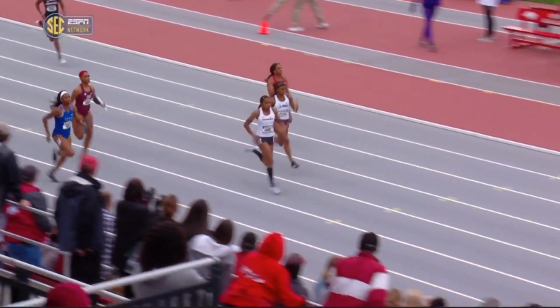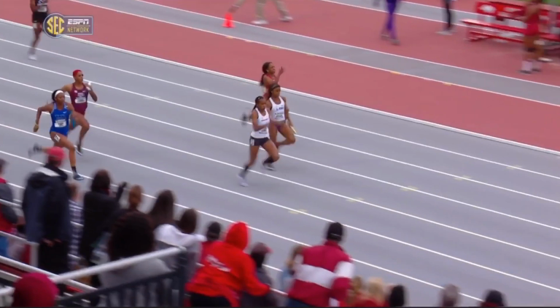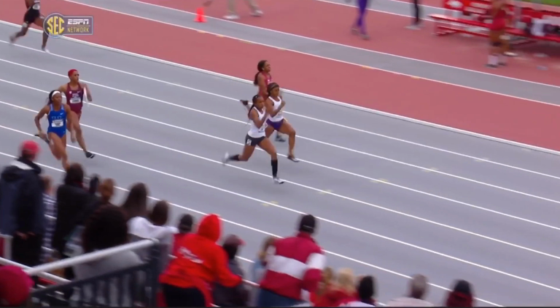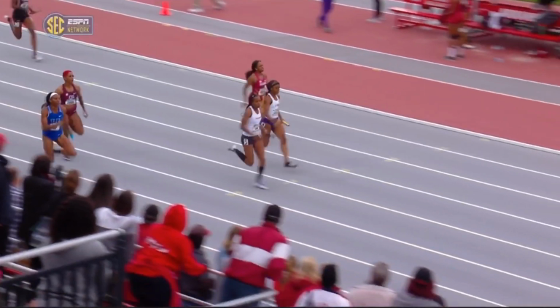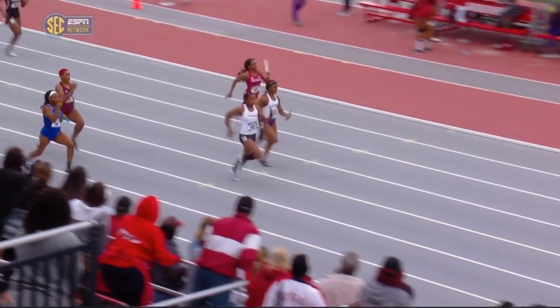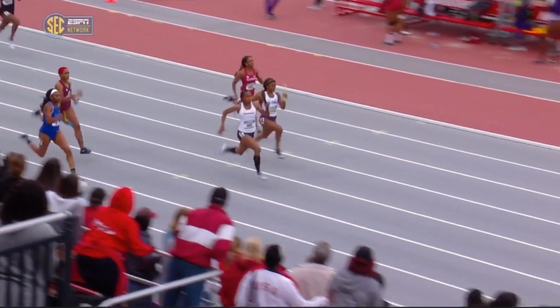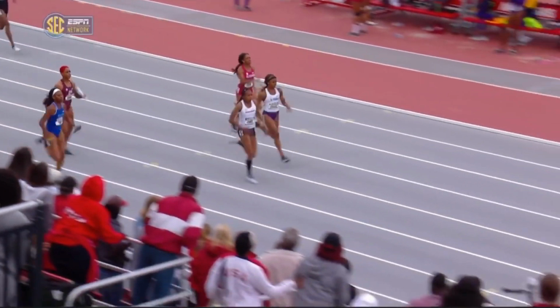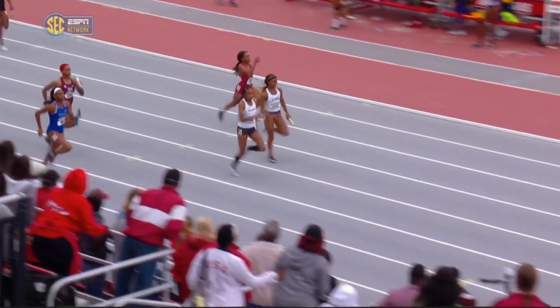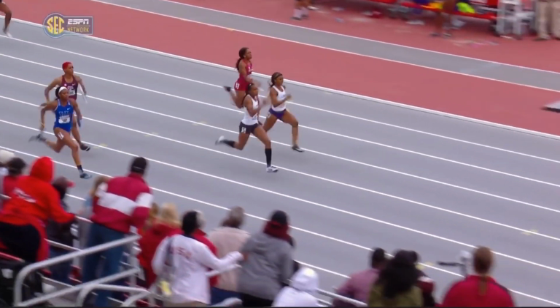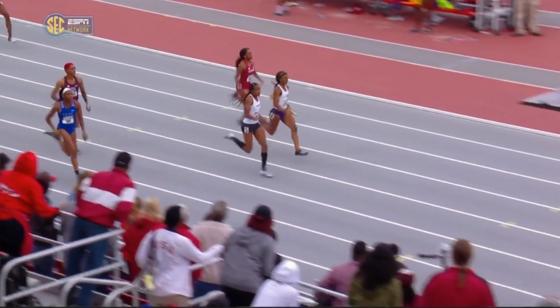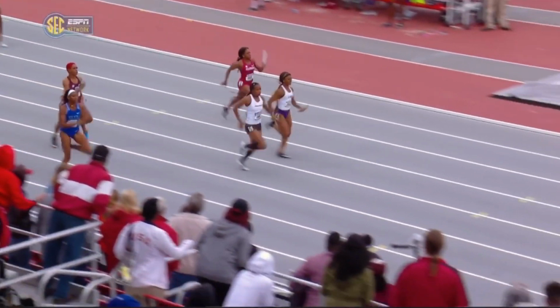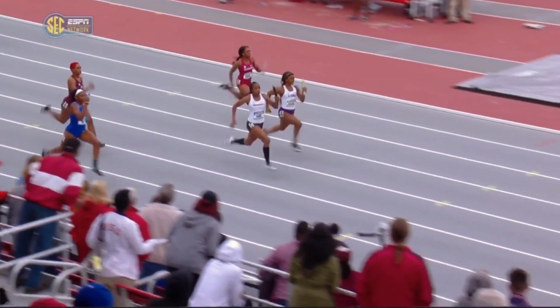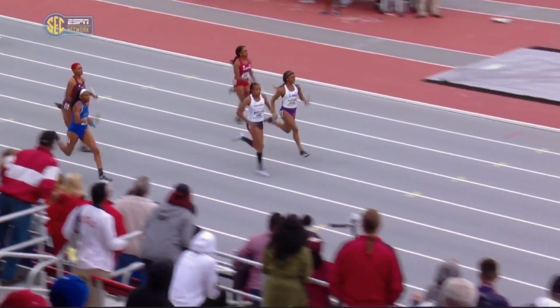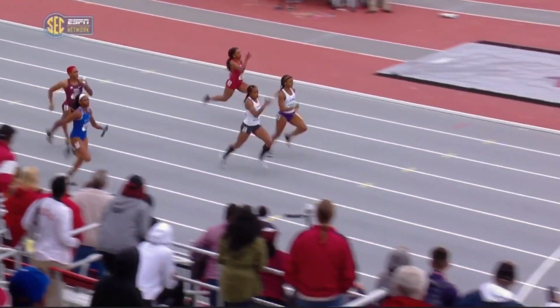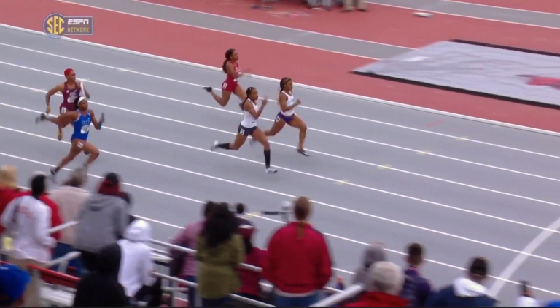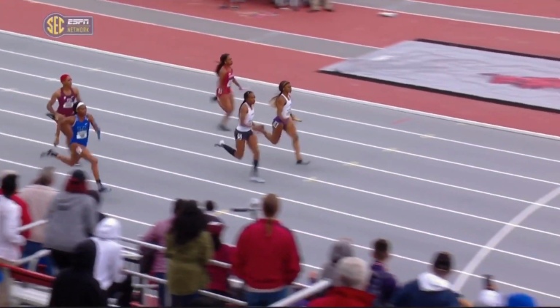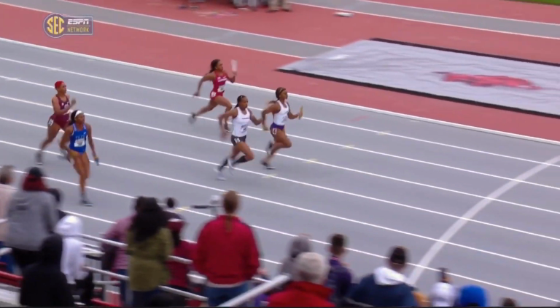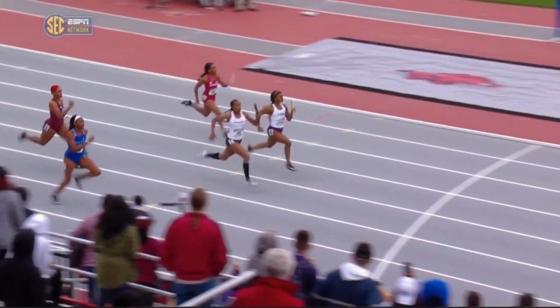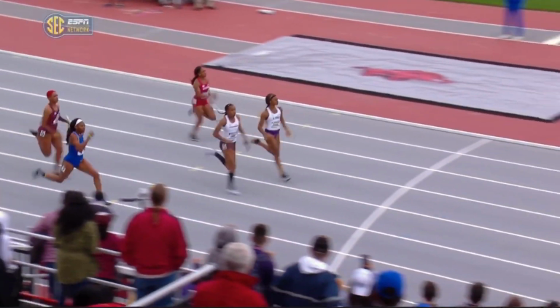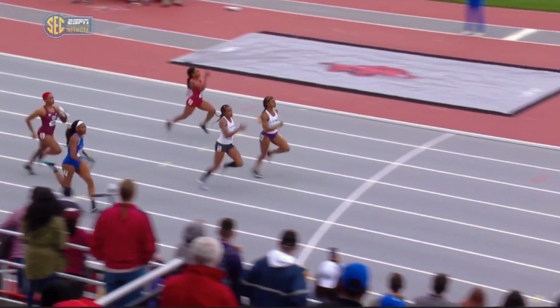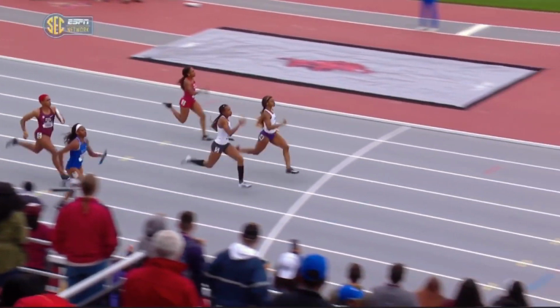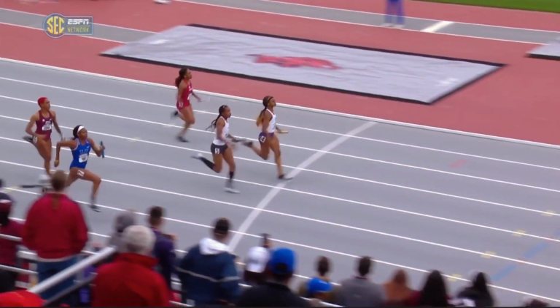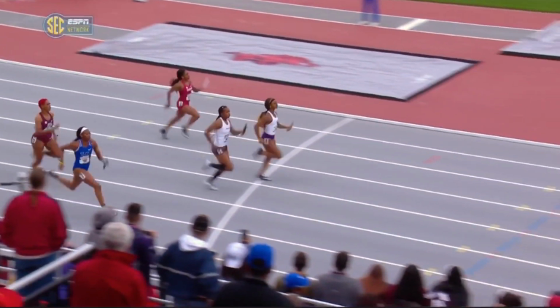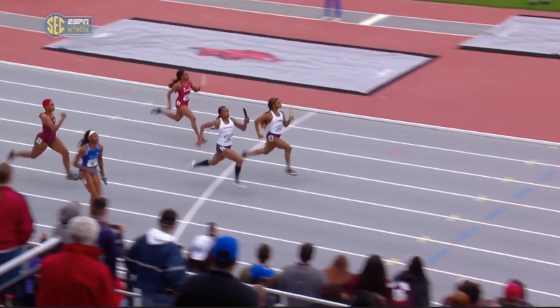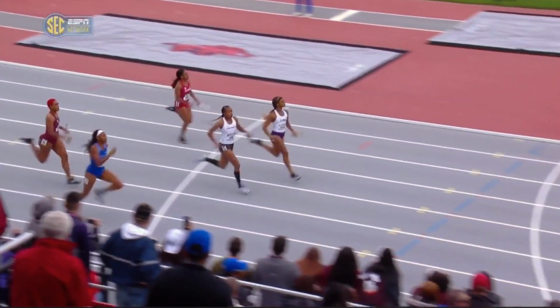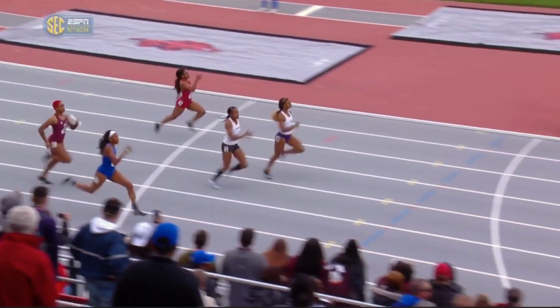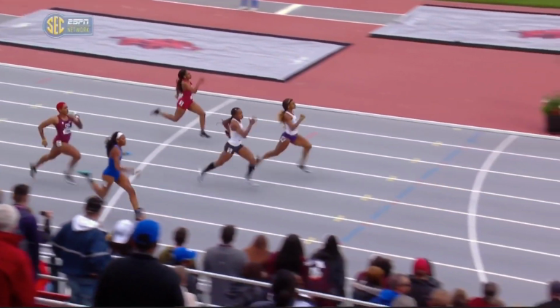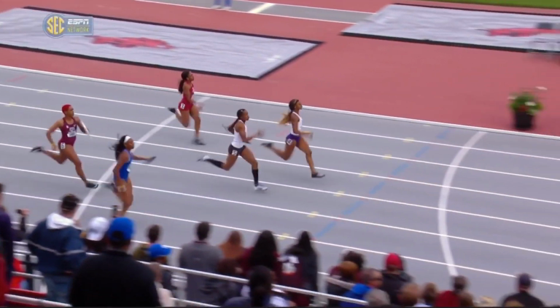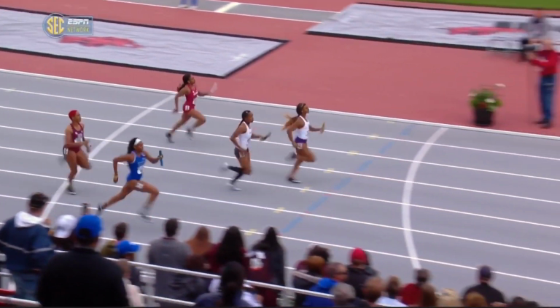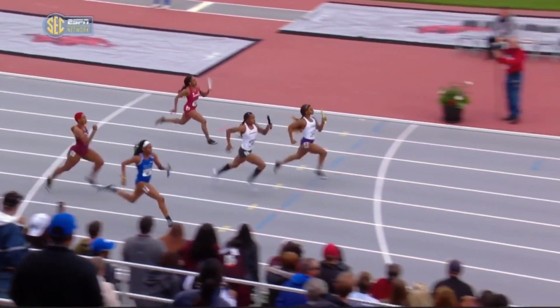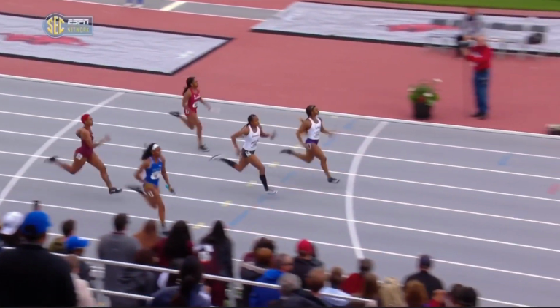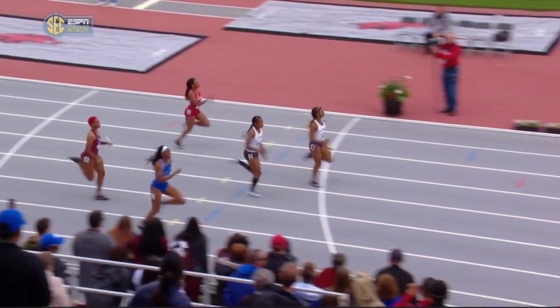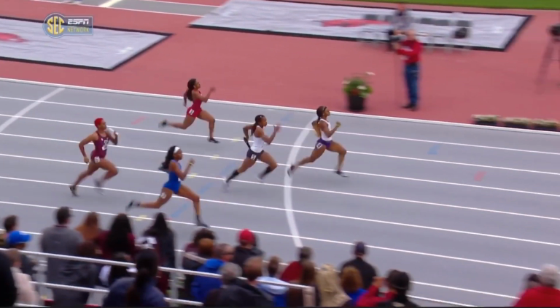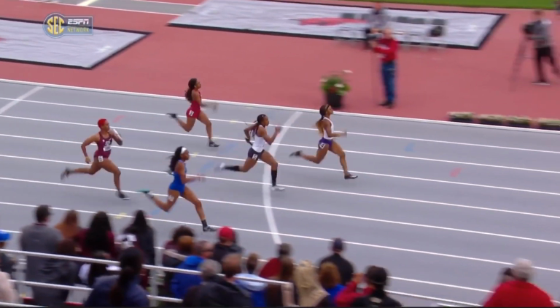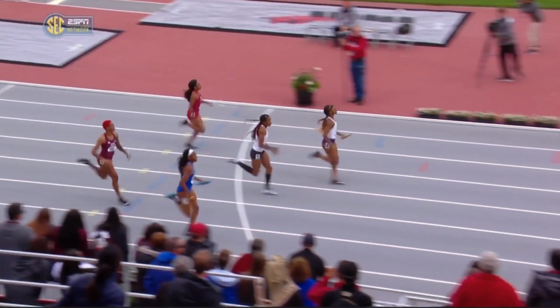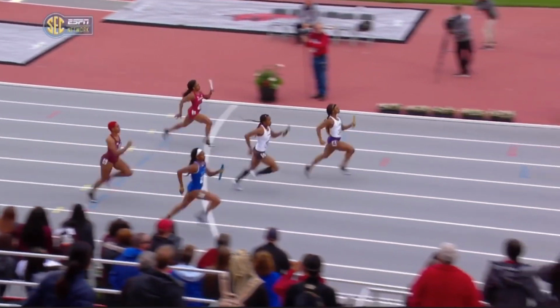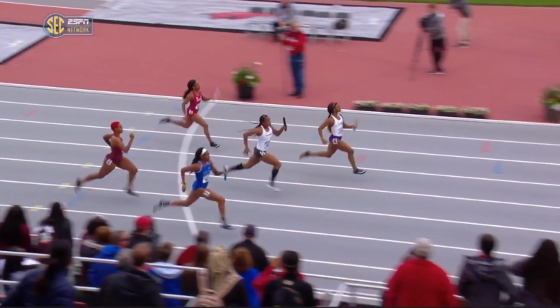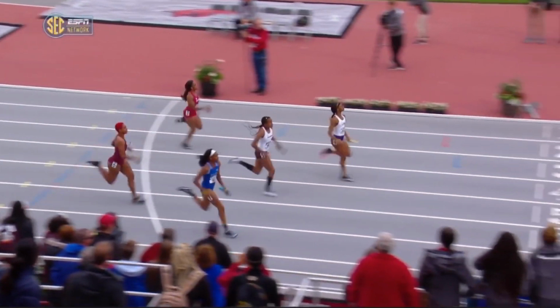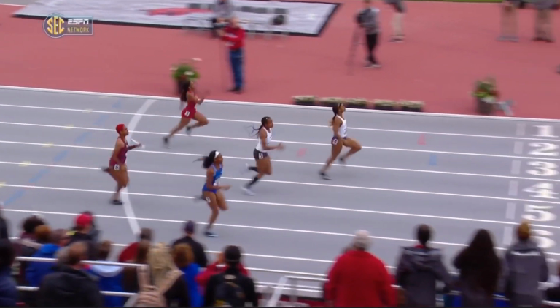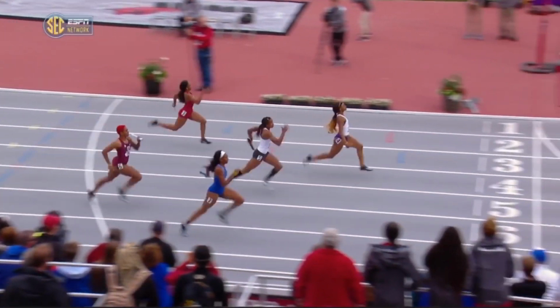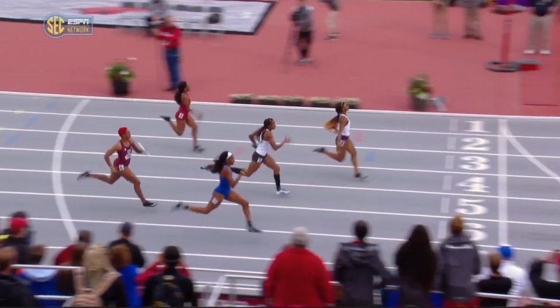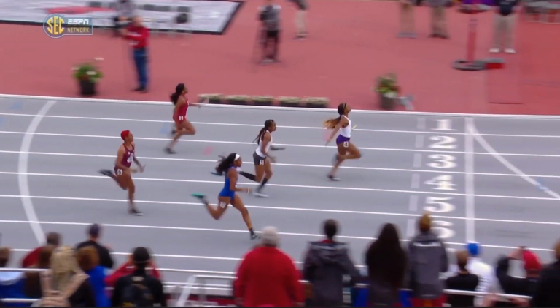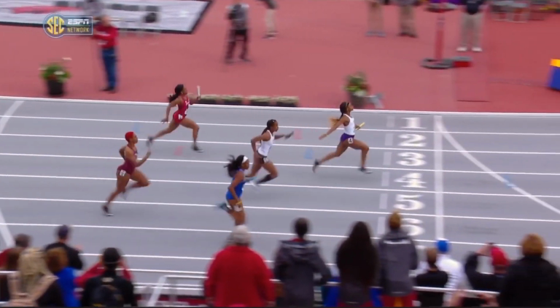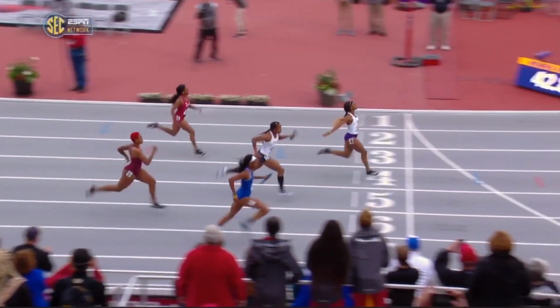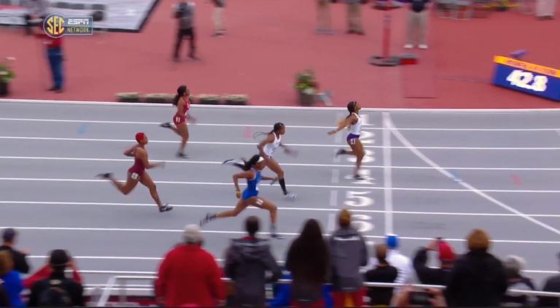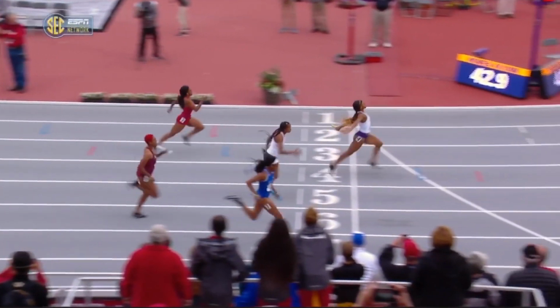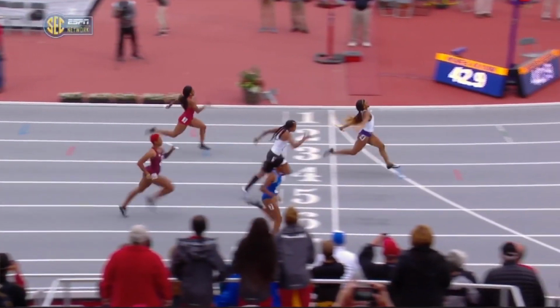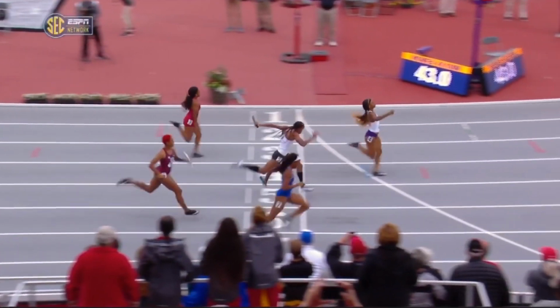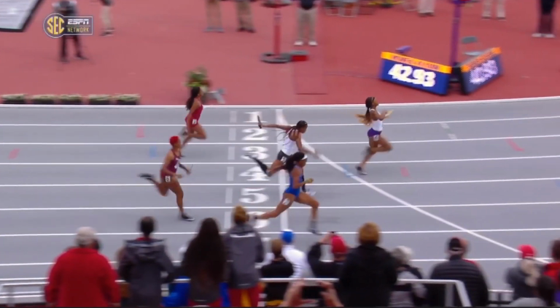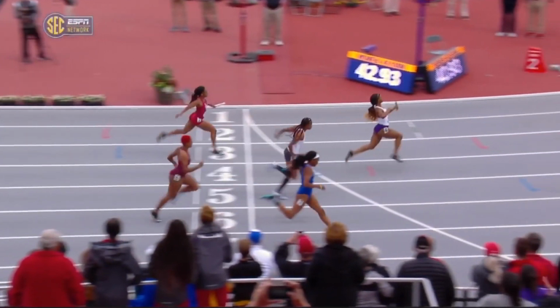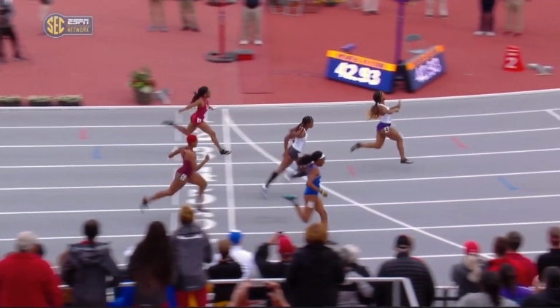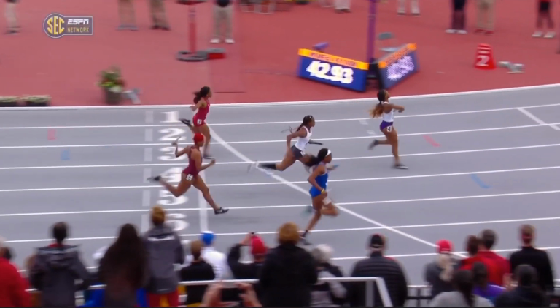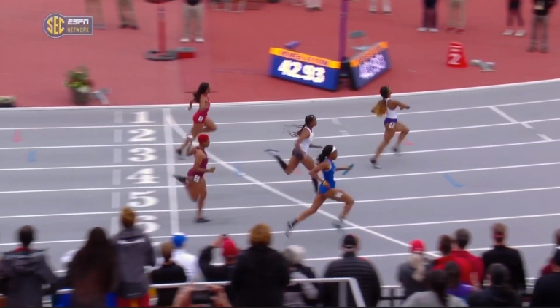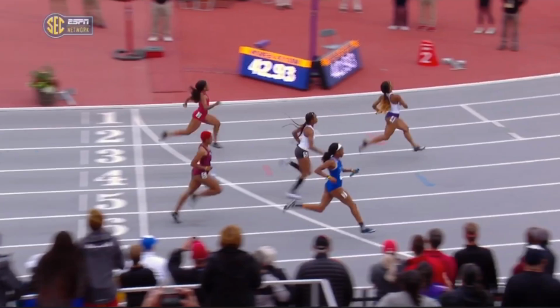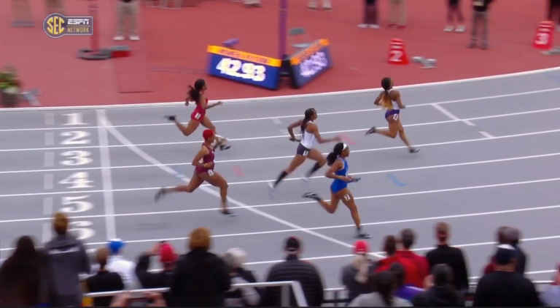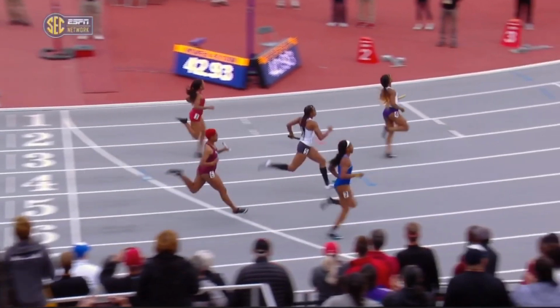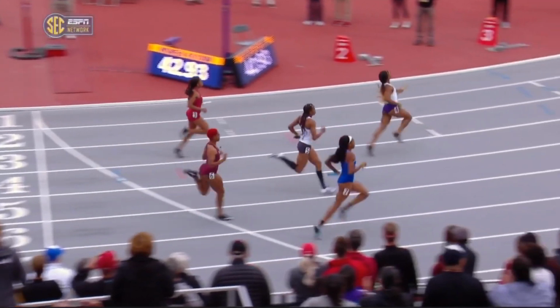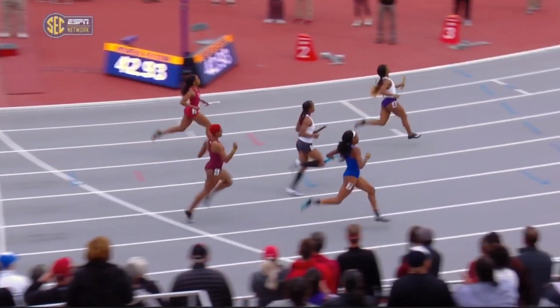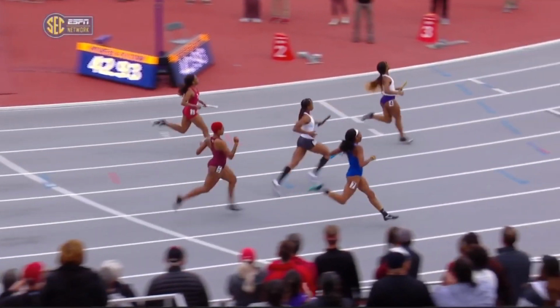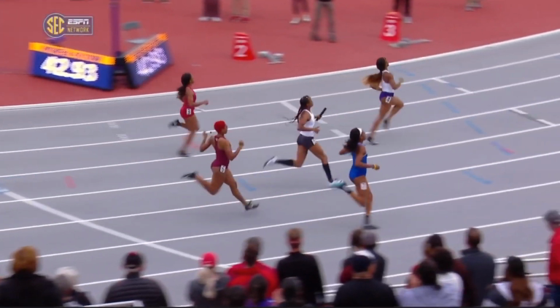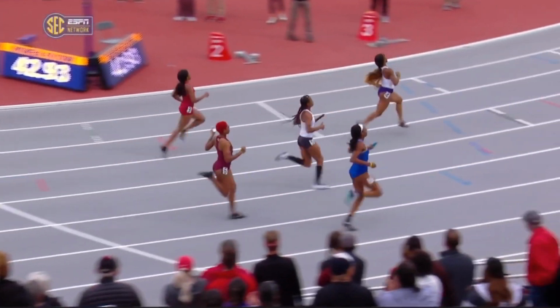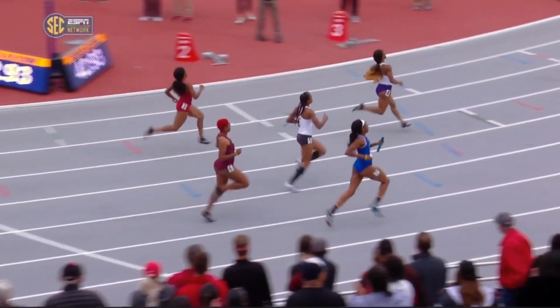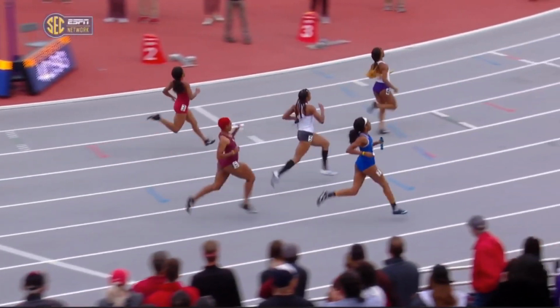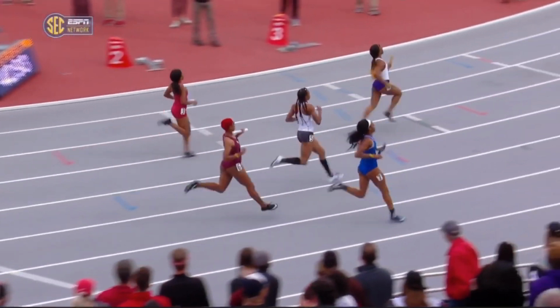Look at the front-end running mechanics. Her shoulders are down, her knees are lifted. She is a great closer and, again, a freshman.